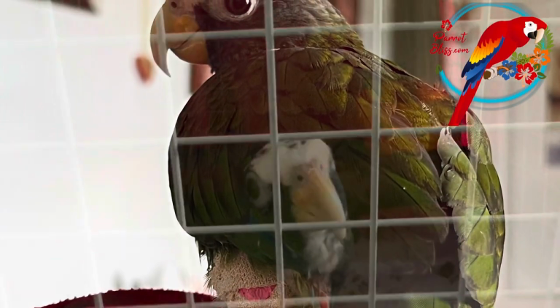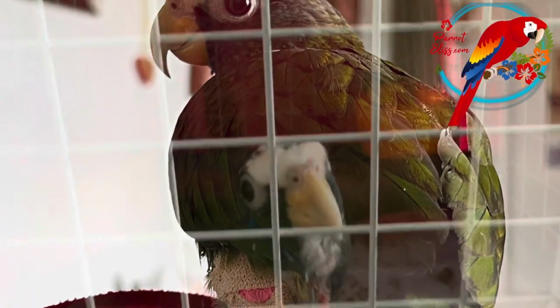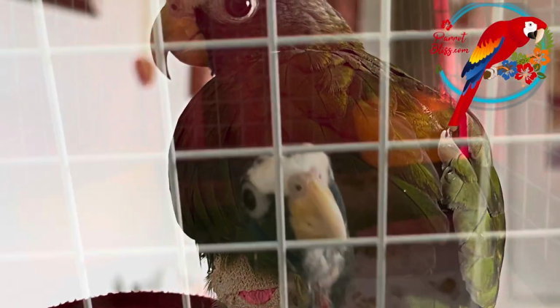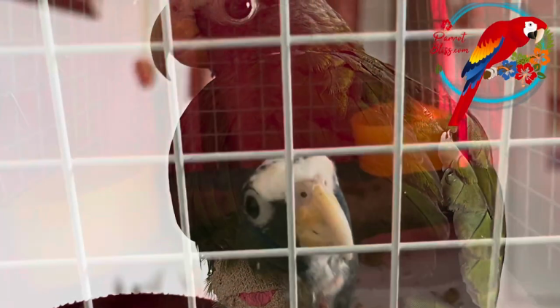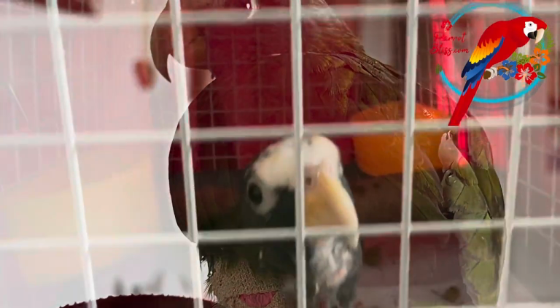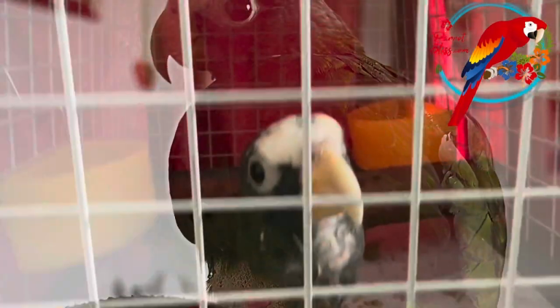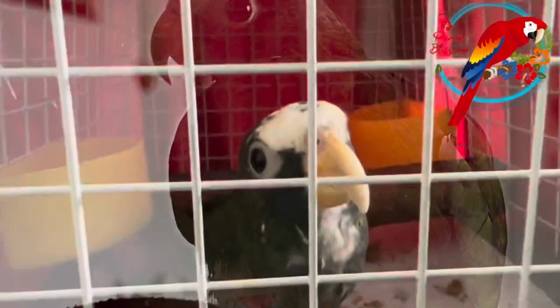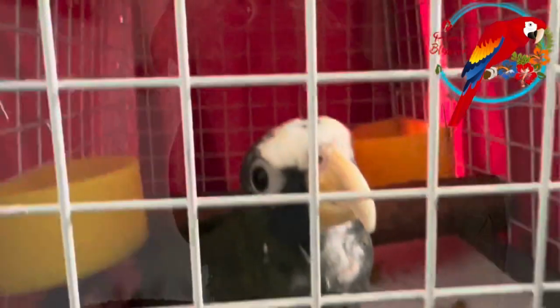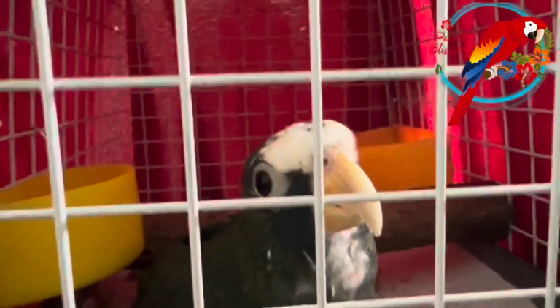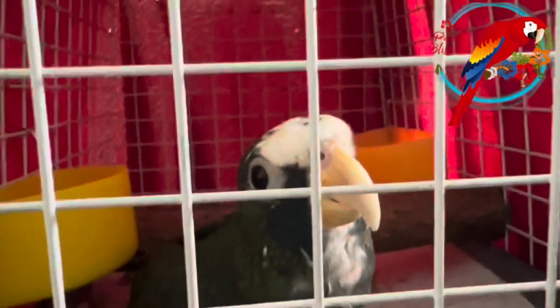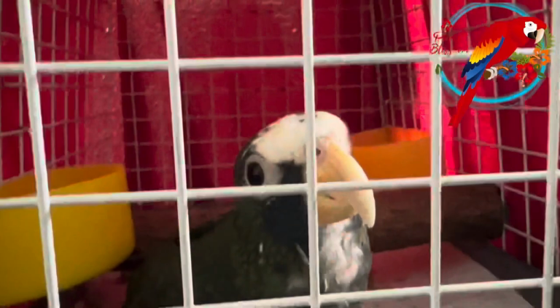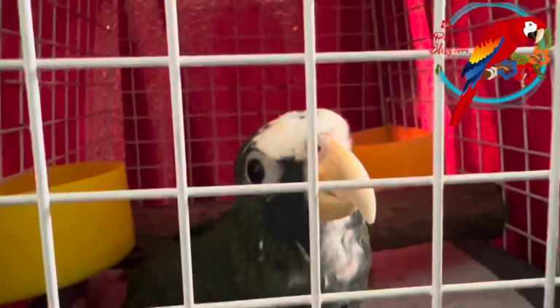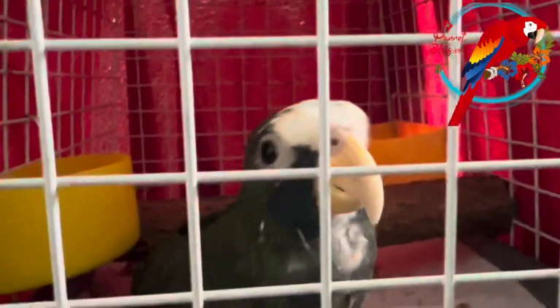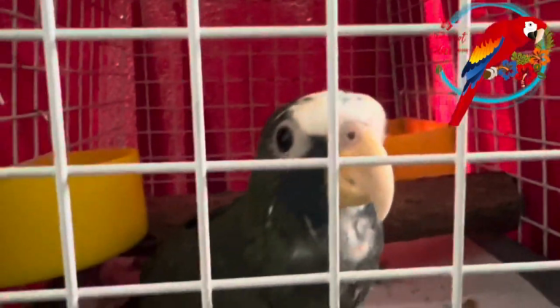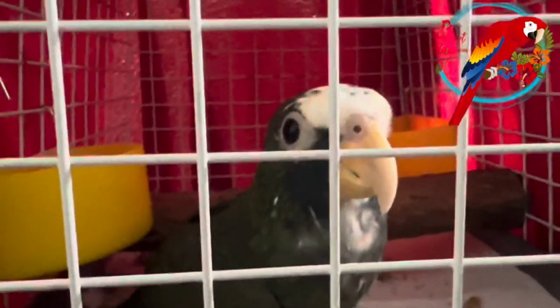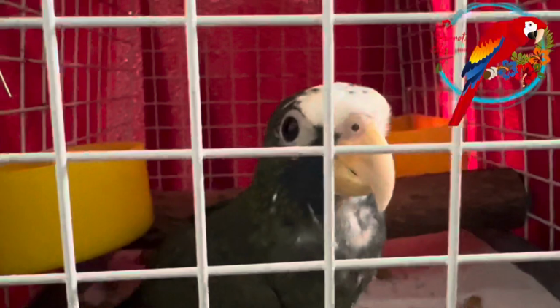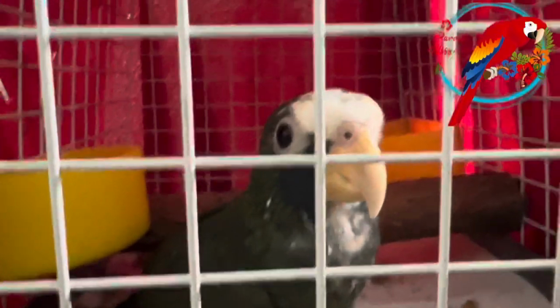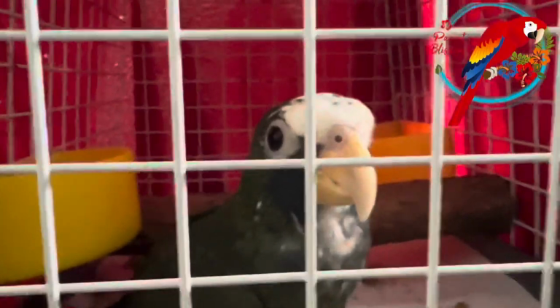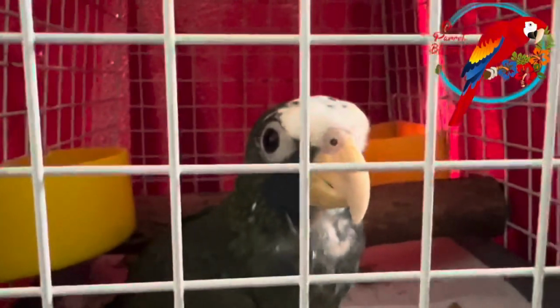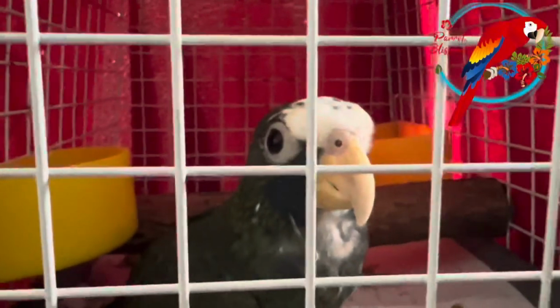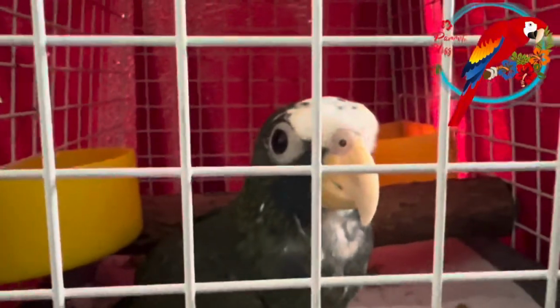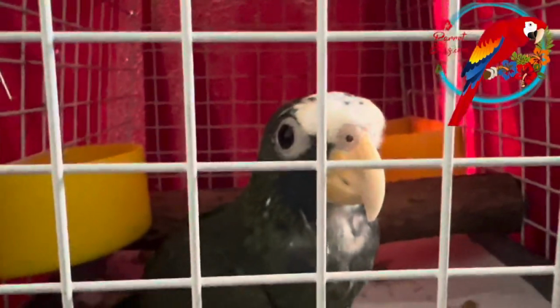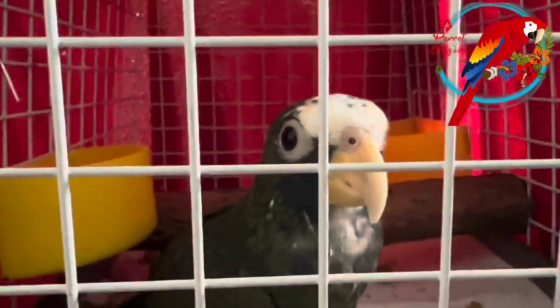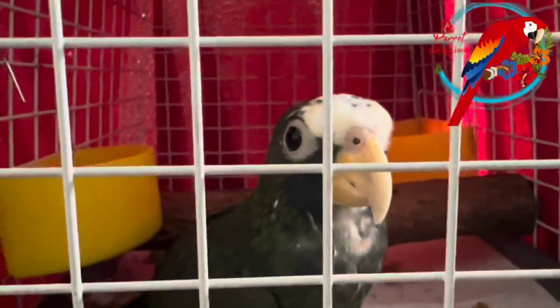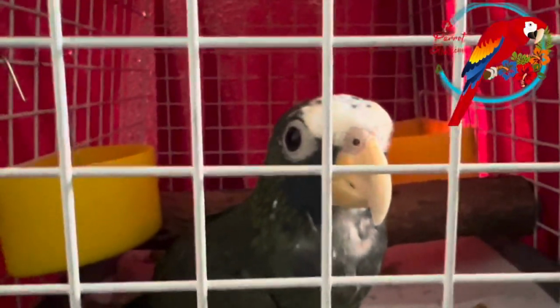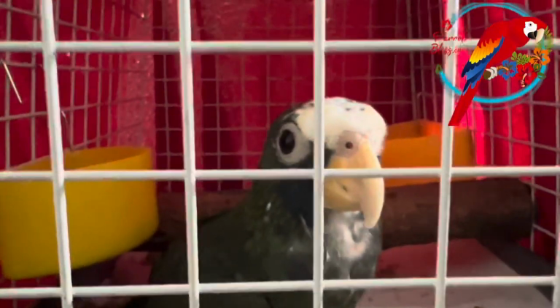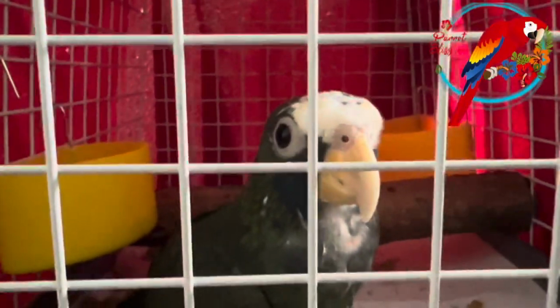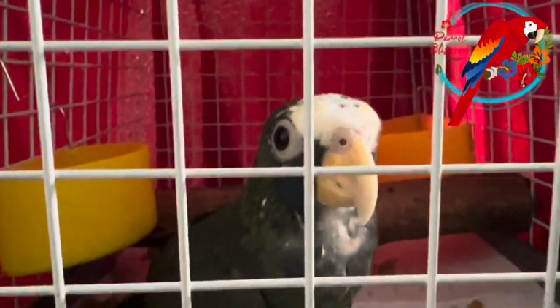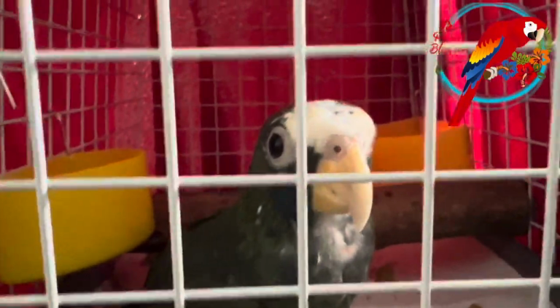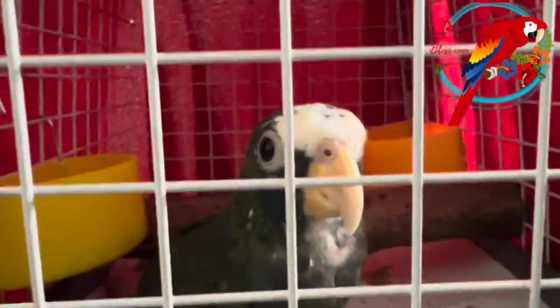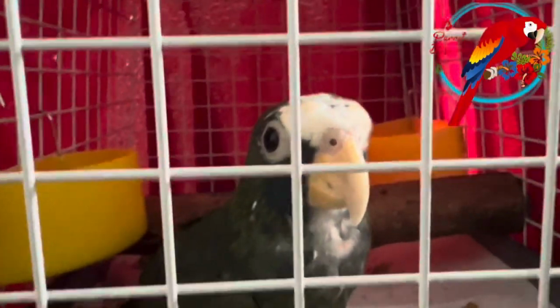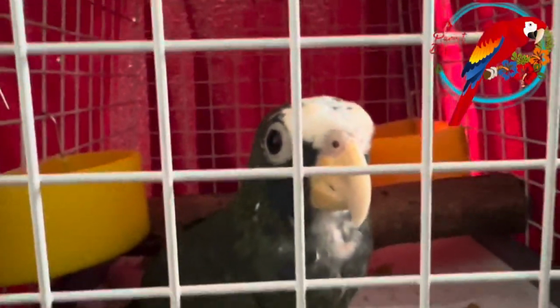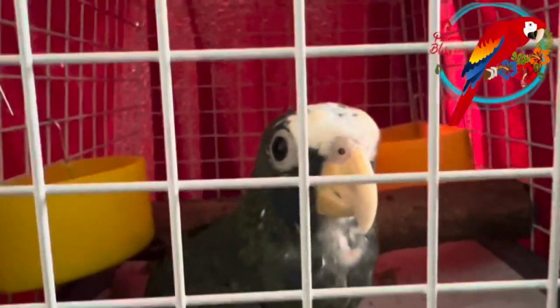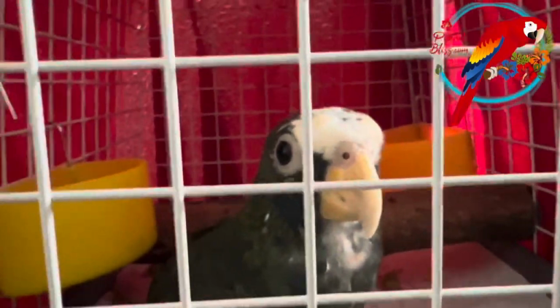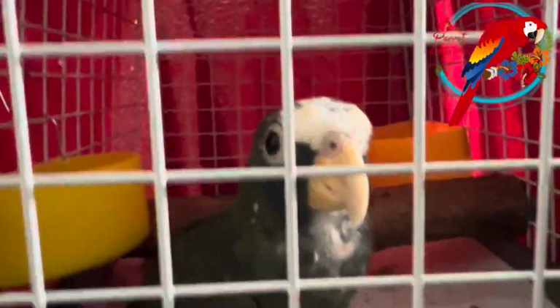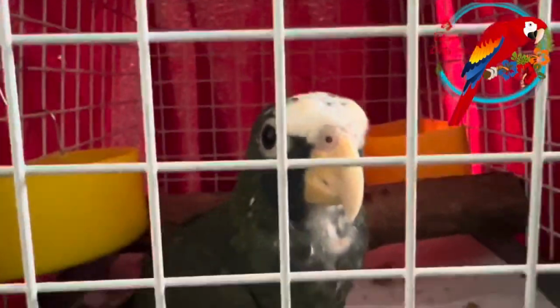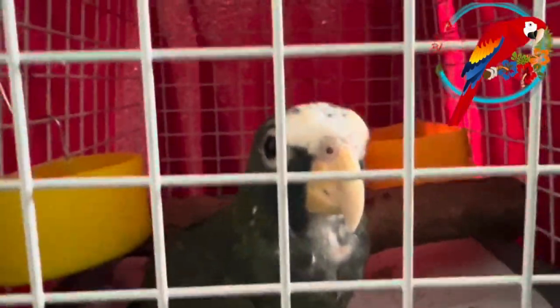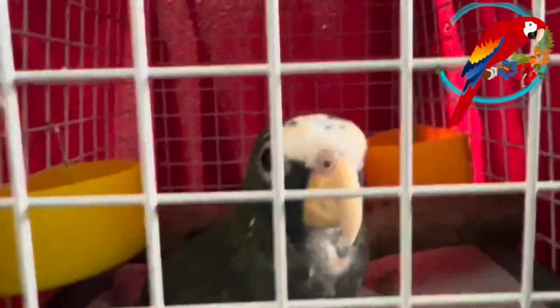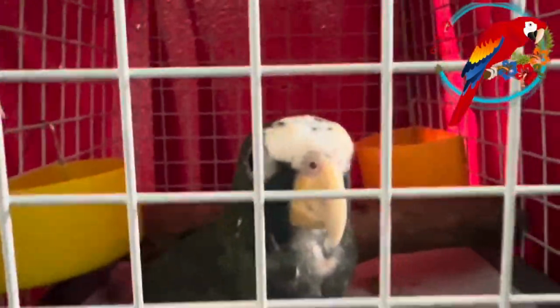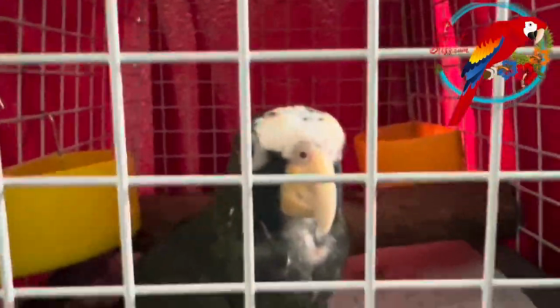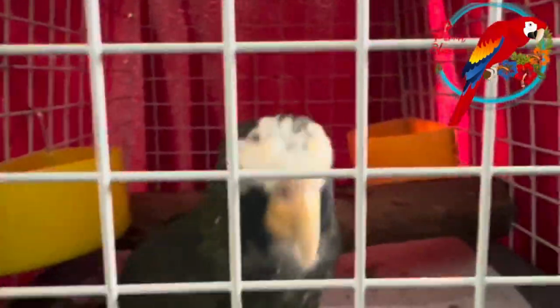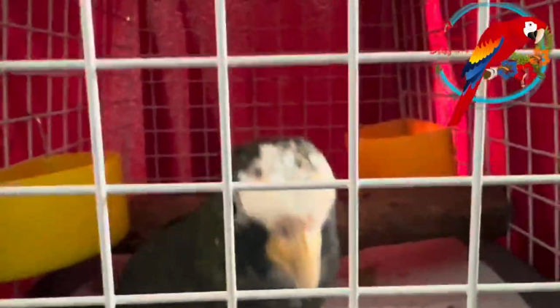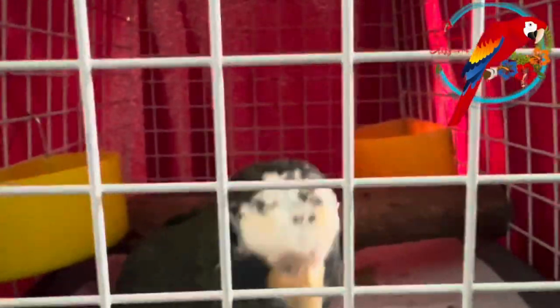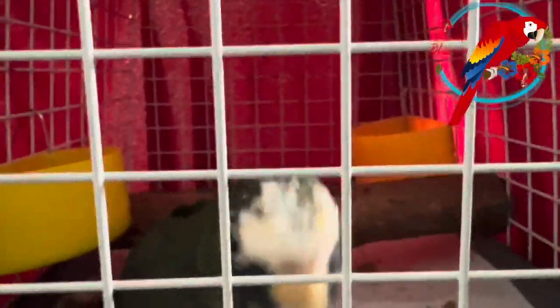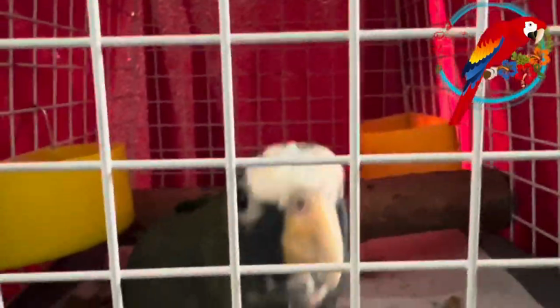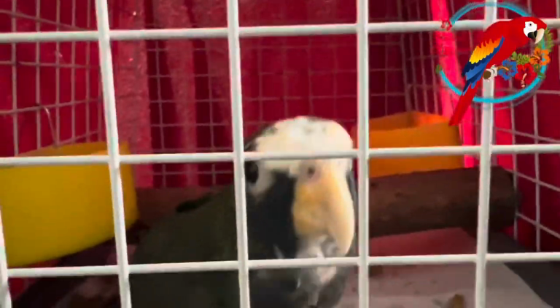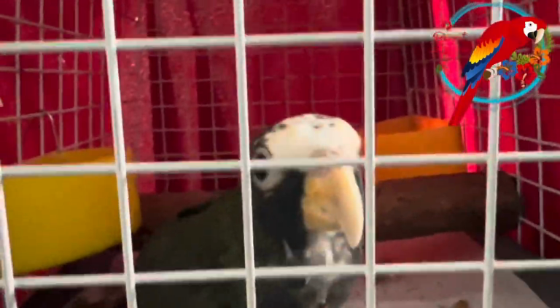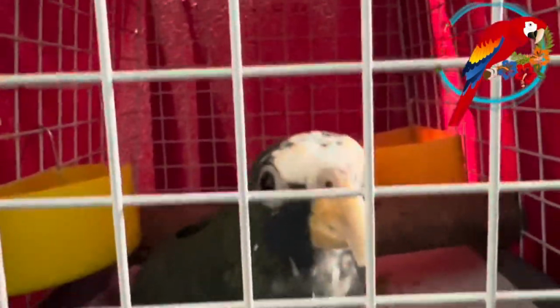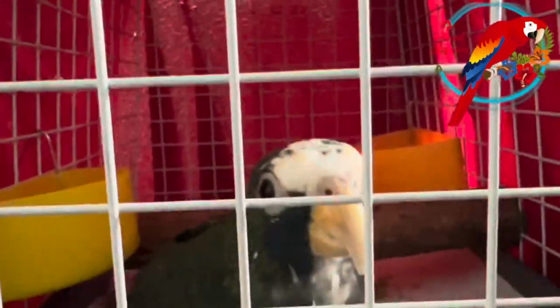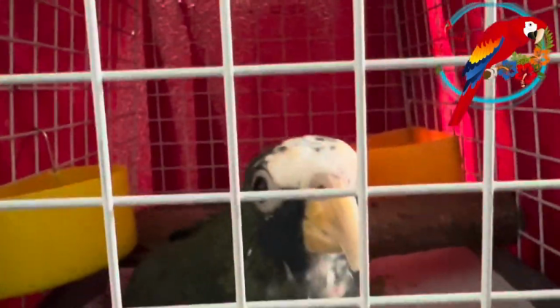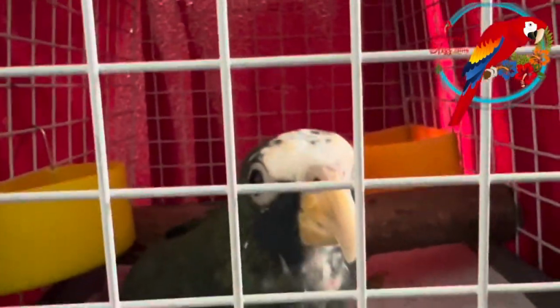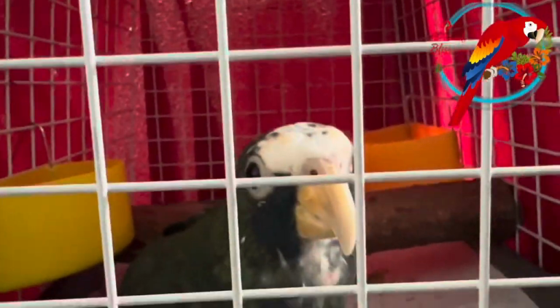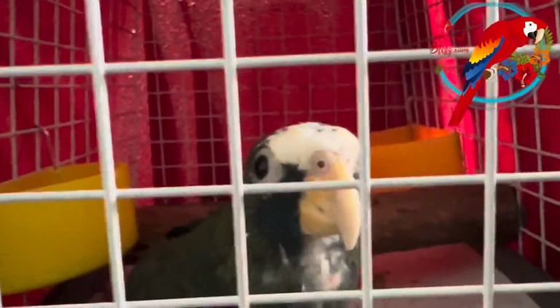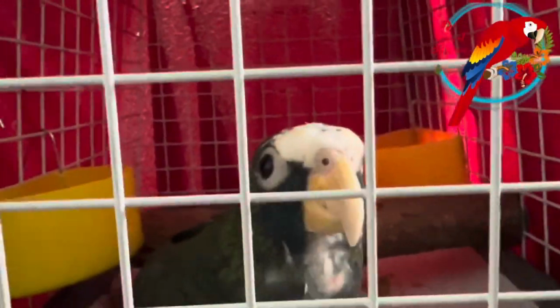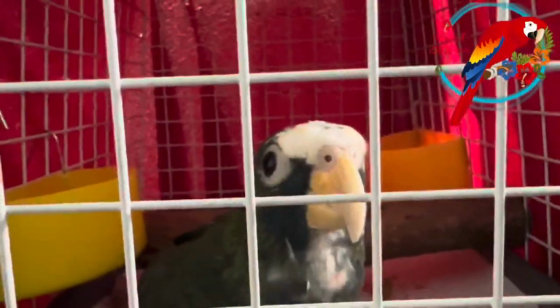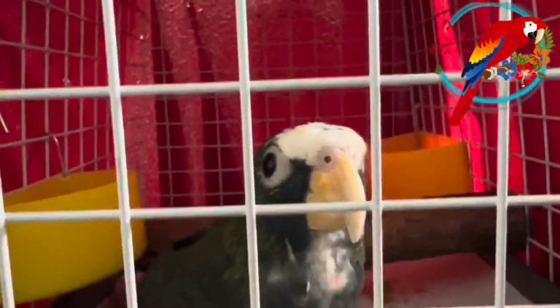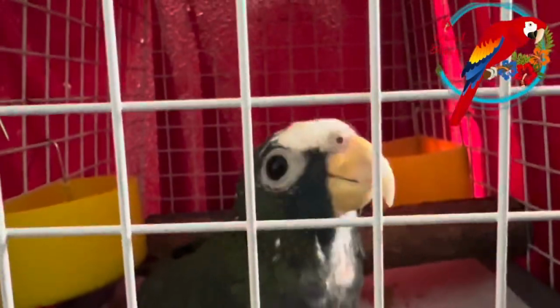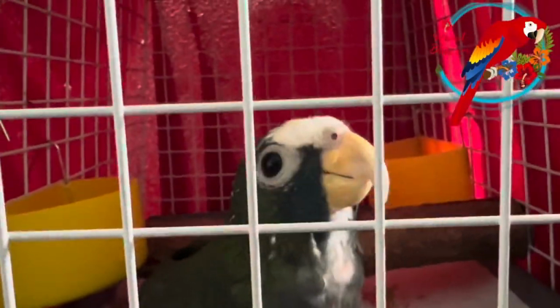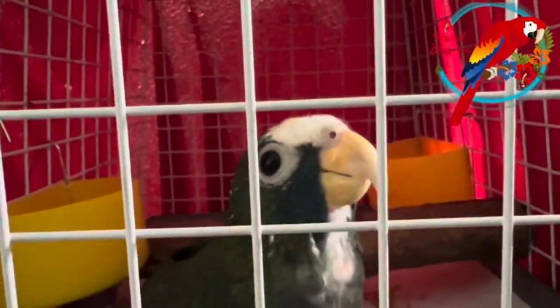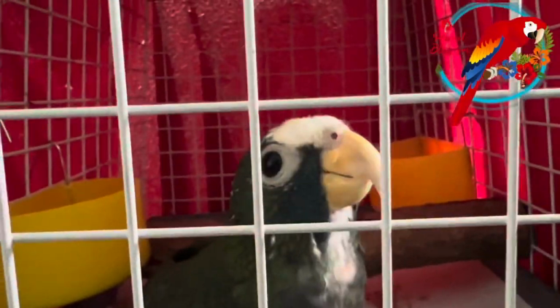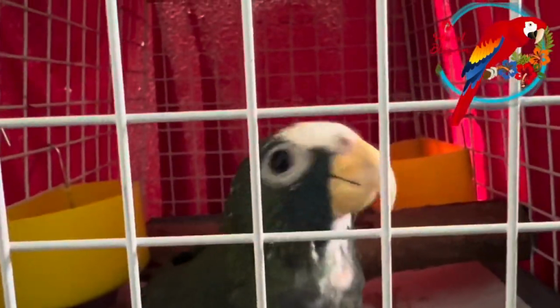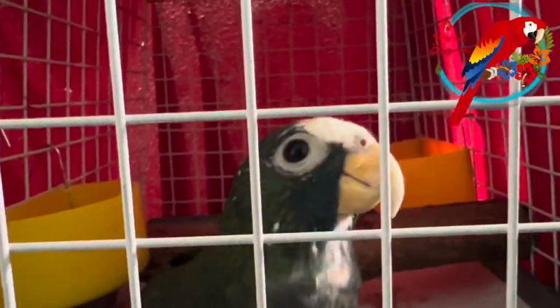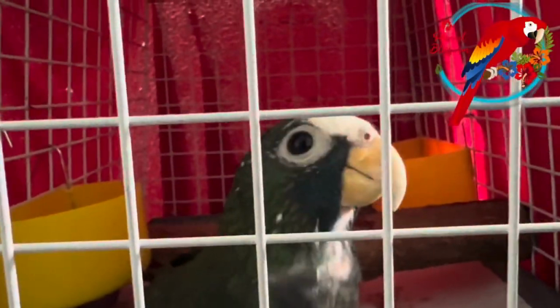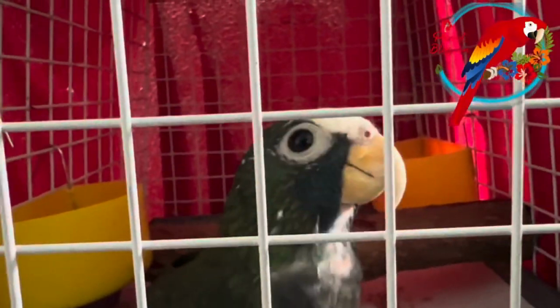Hey guys, here's Ale and in this video I'm going to tell you about his not so fun adventures yesterday.